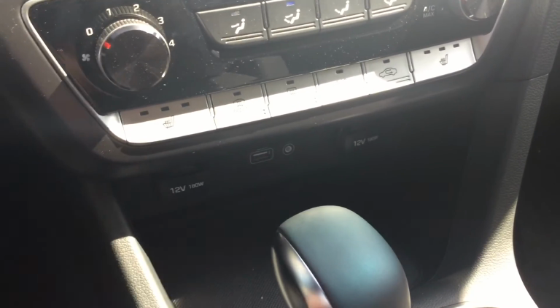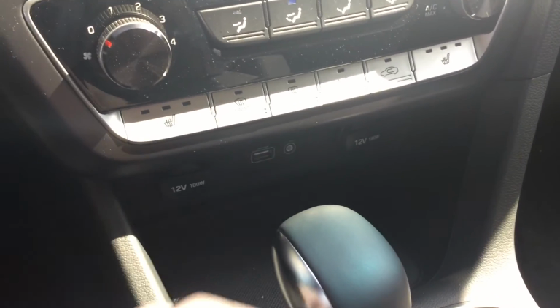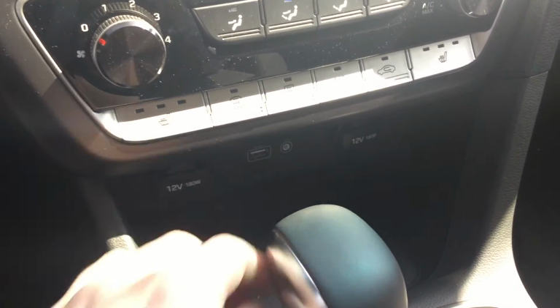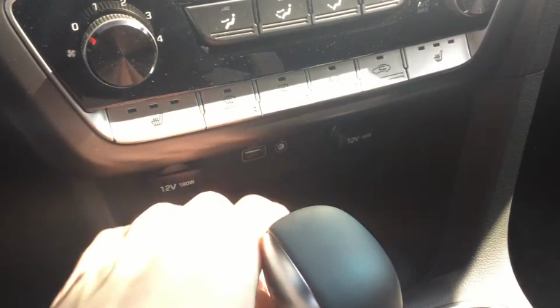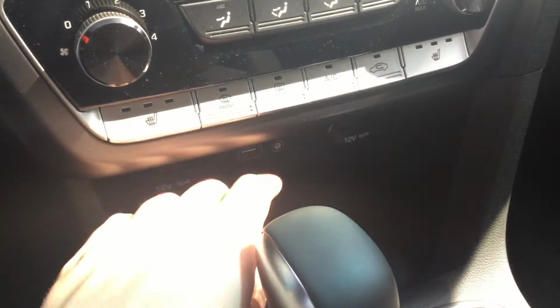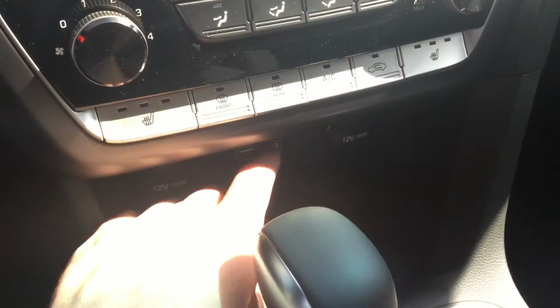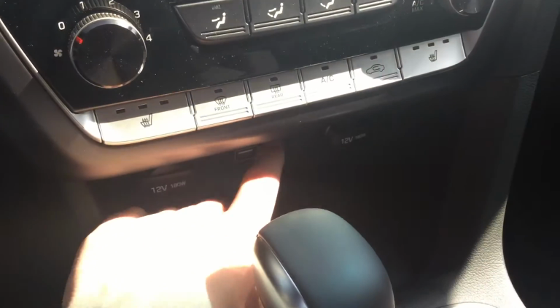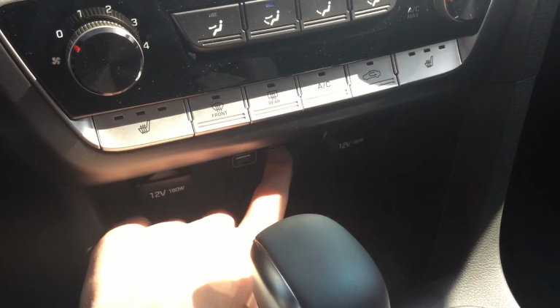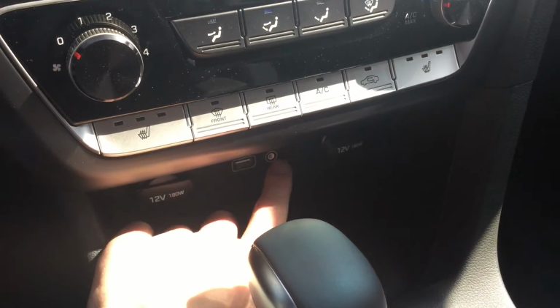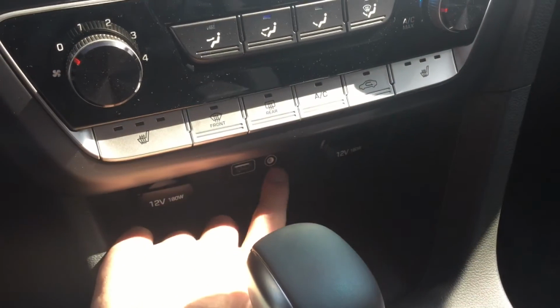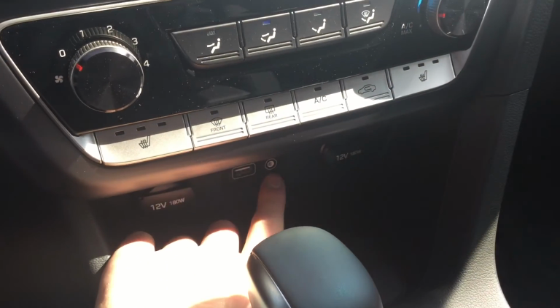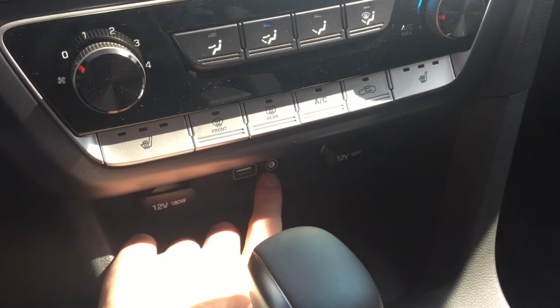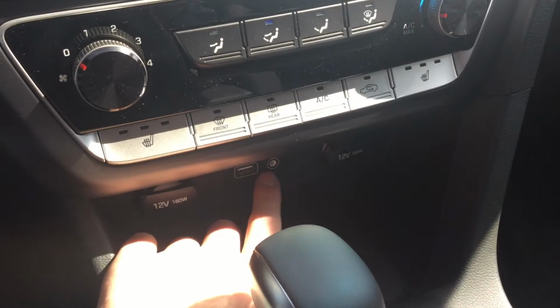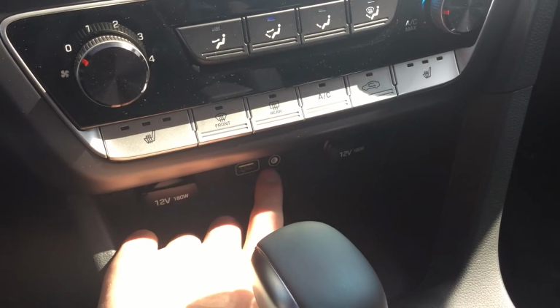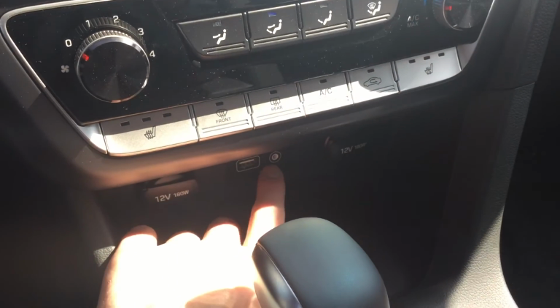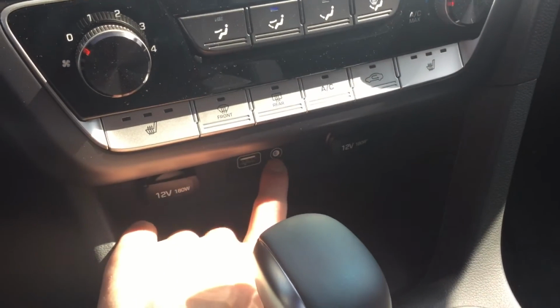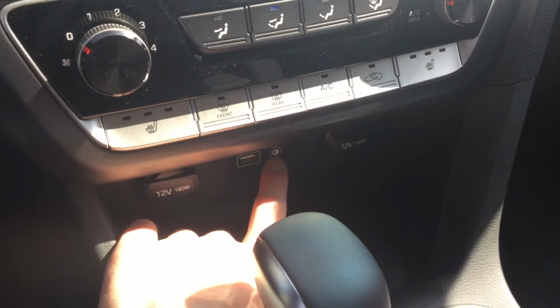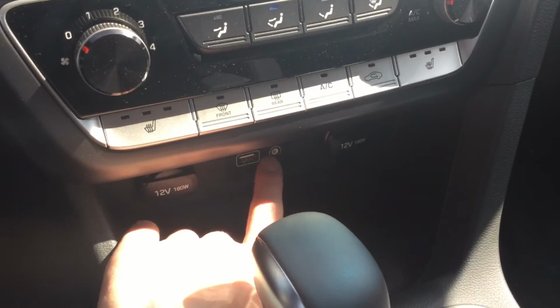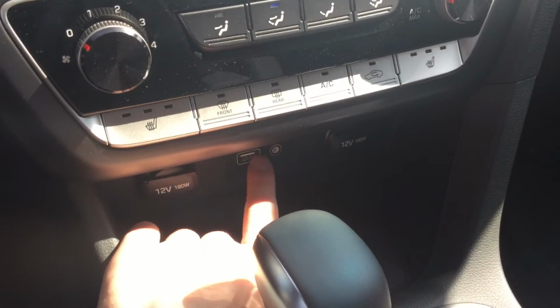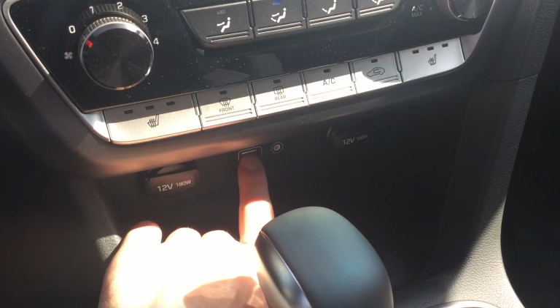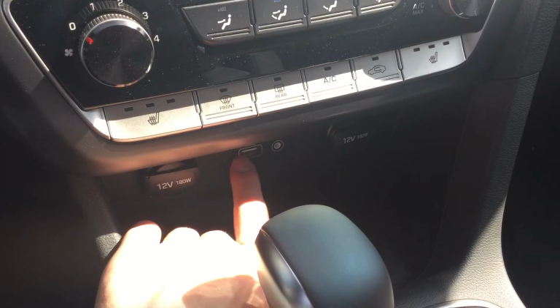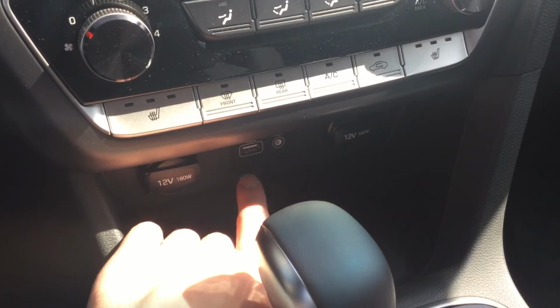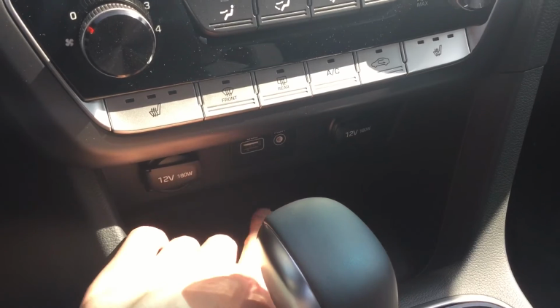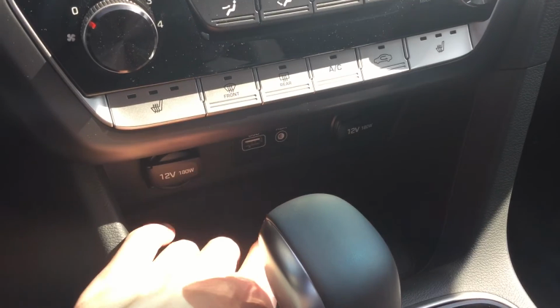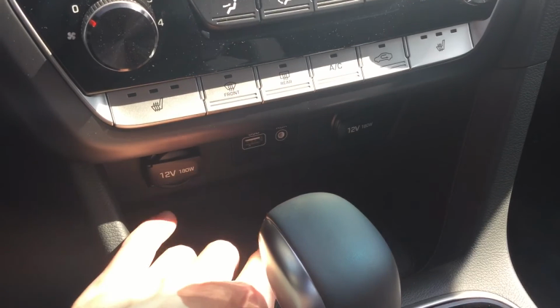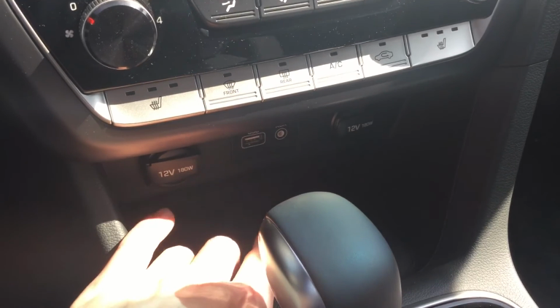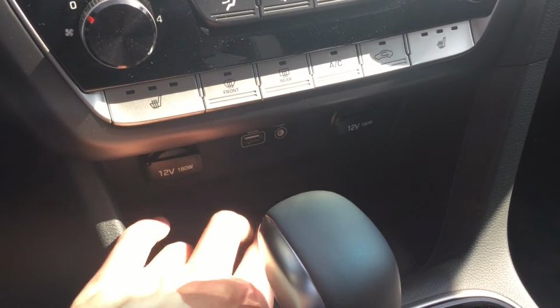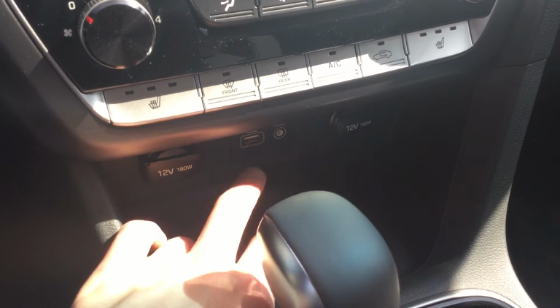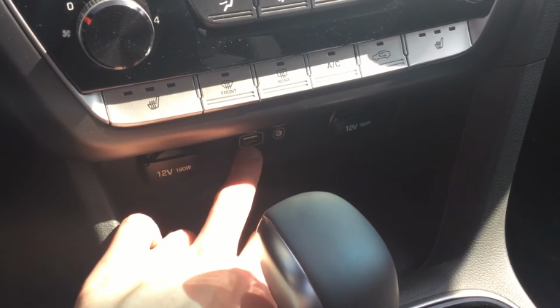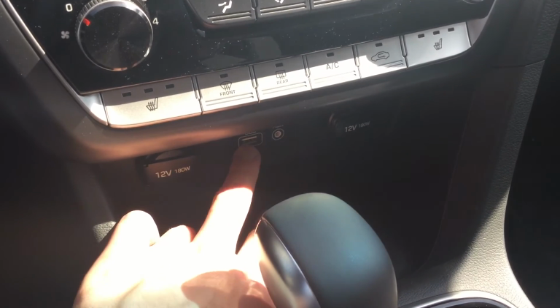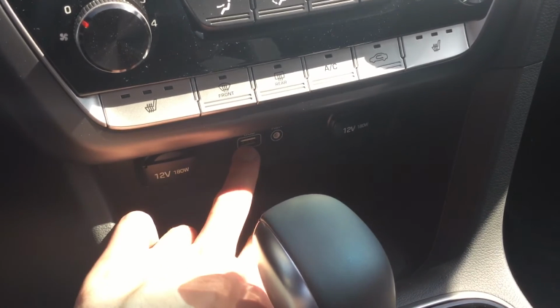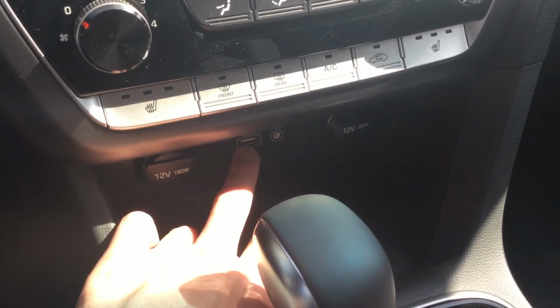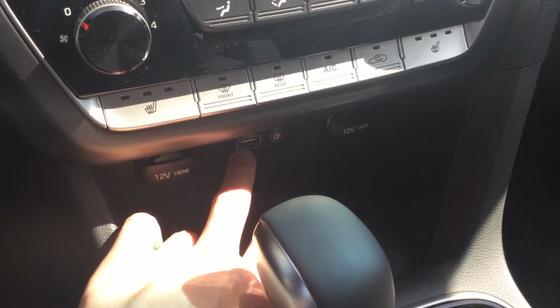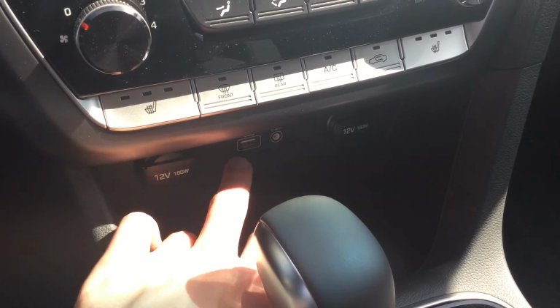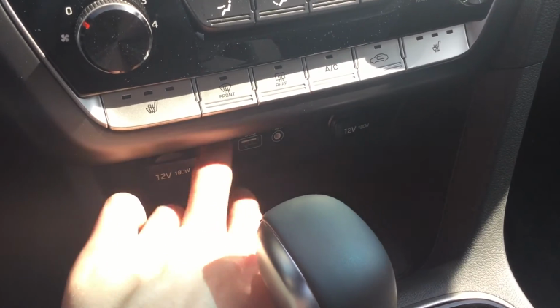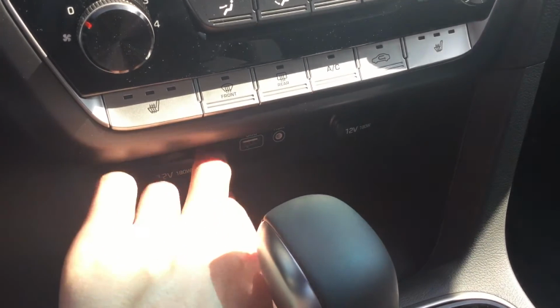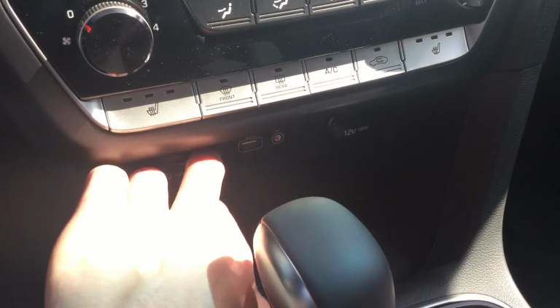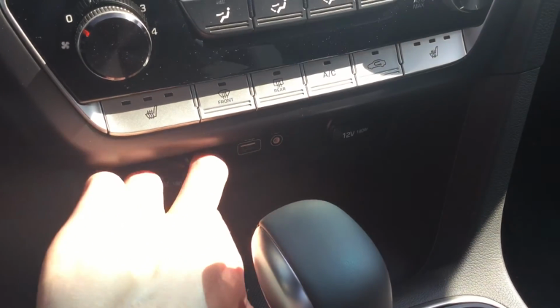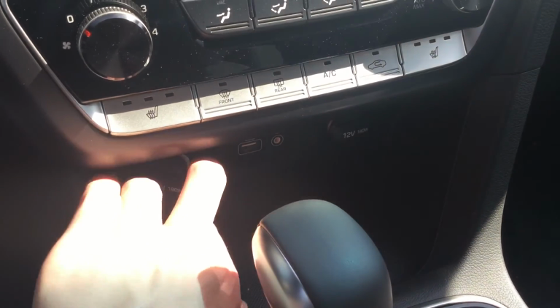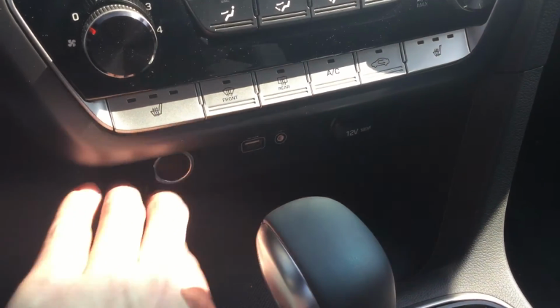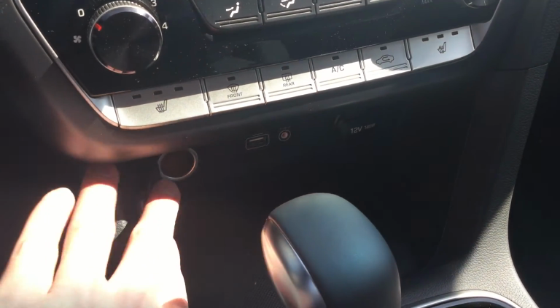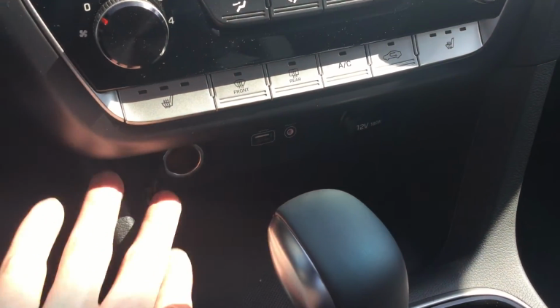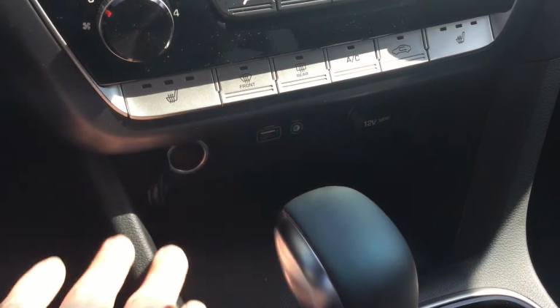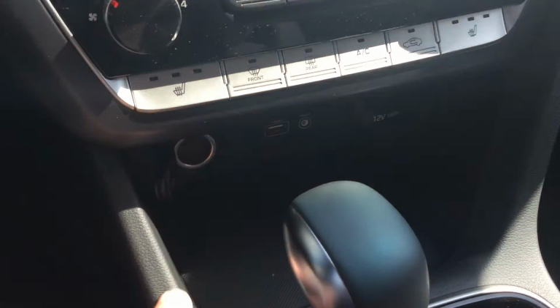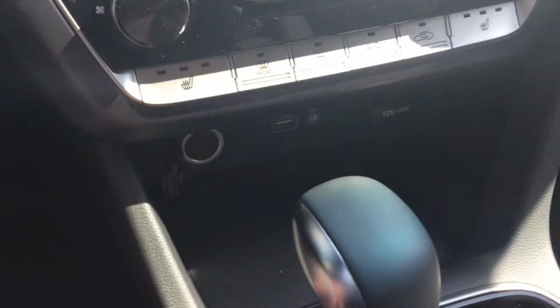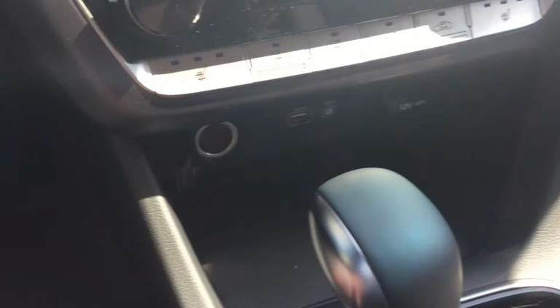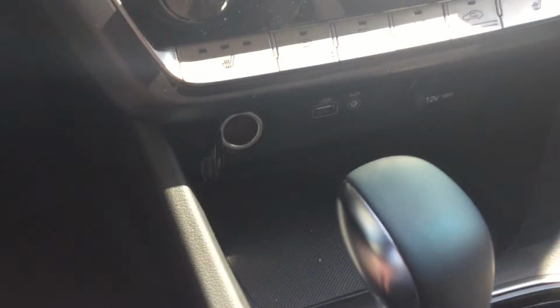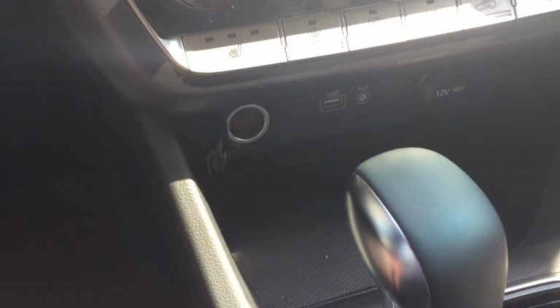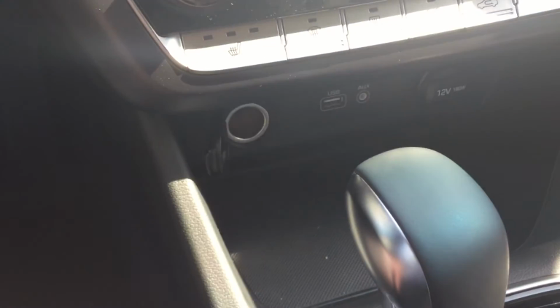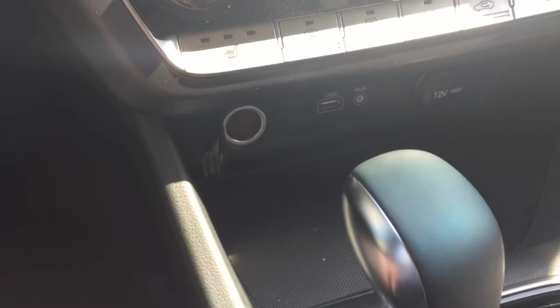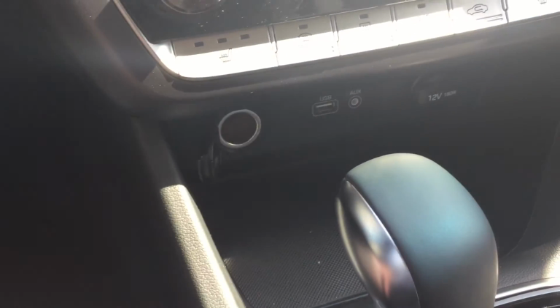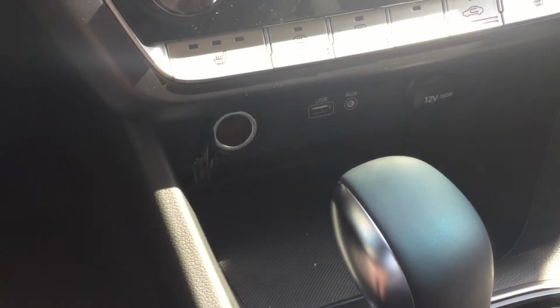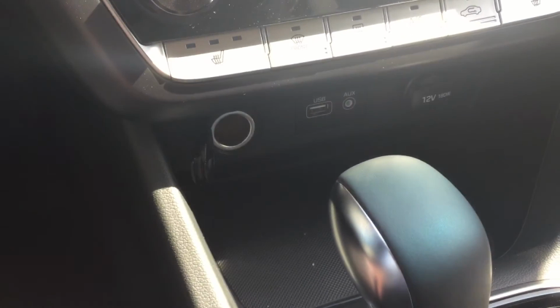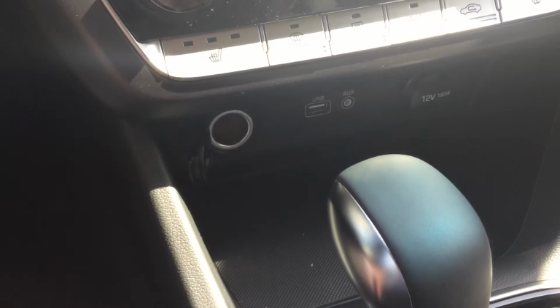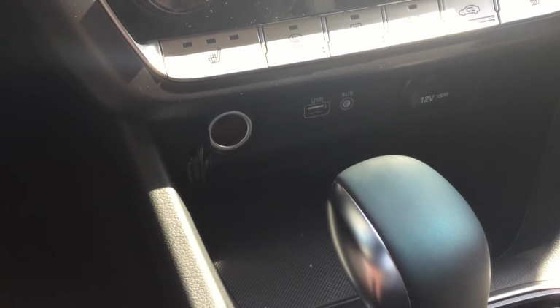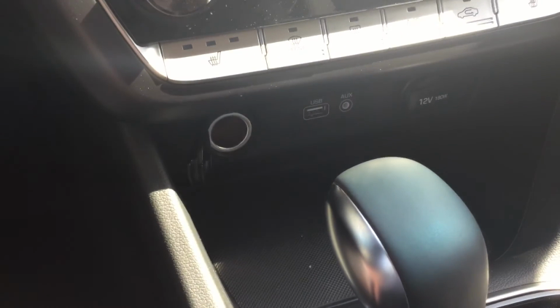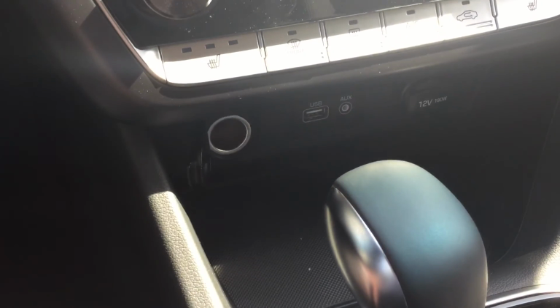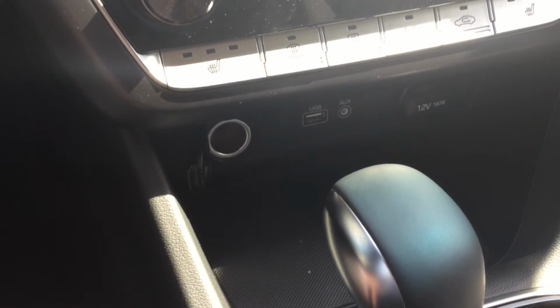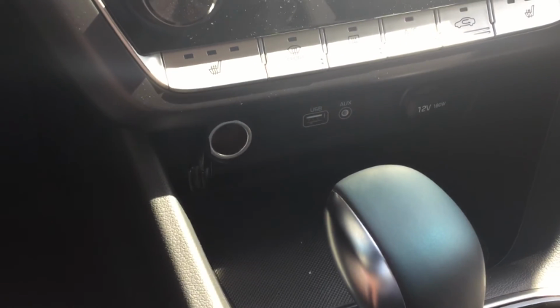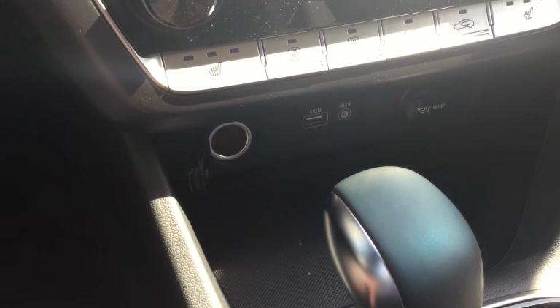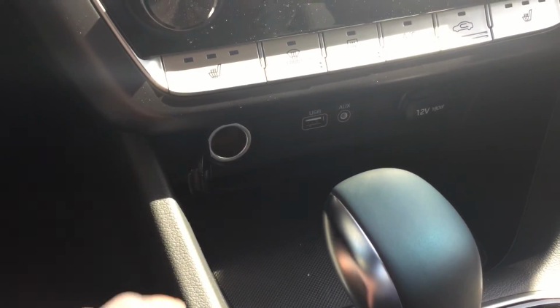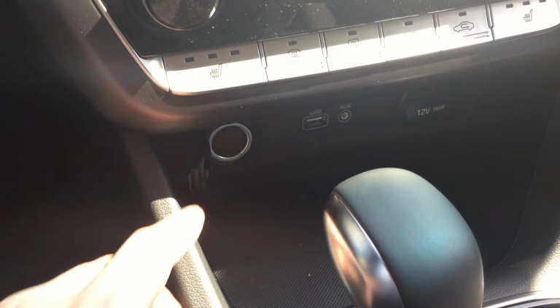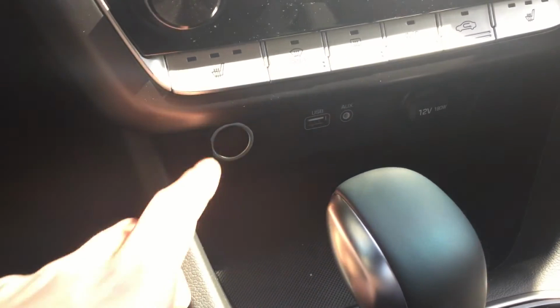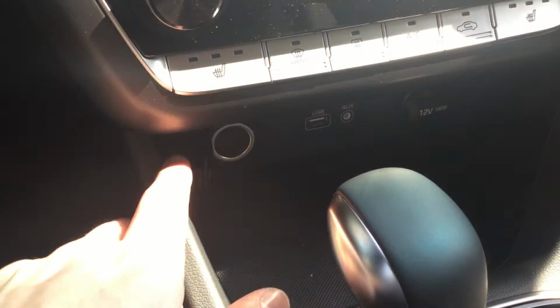And below that, you can see your aux cord connection as well as the USB, and you have your 12 volt power cords as well.